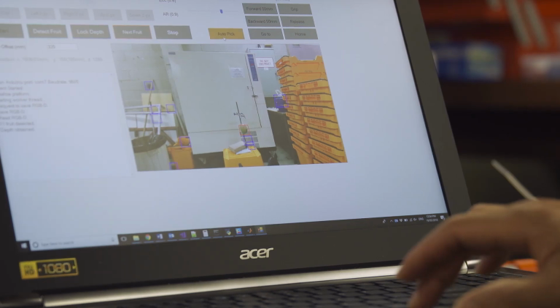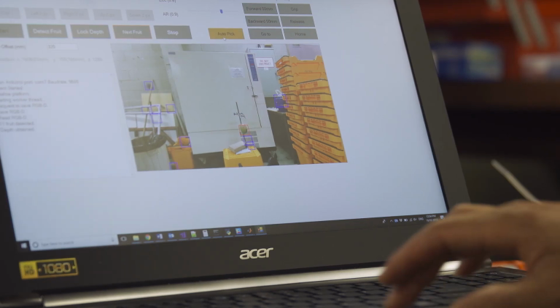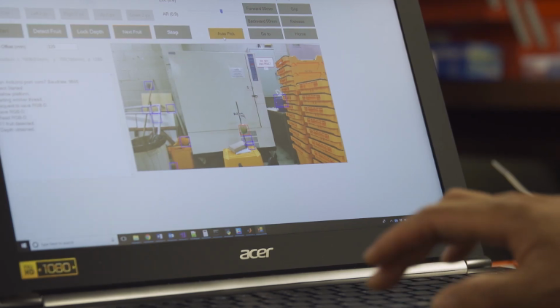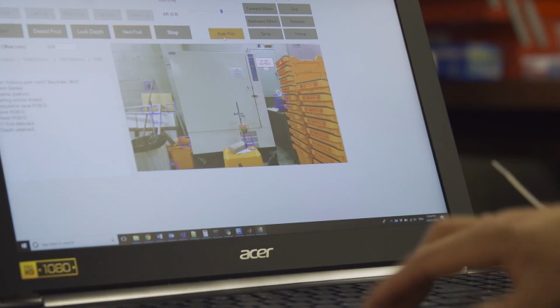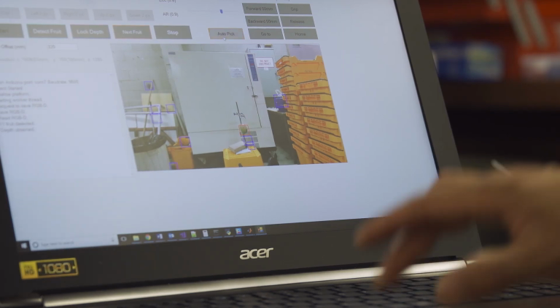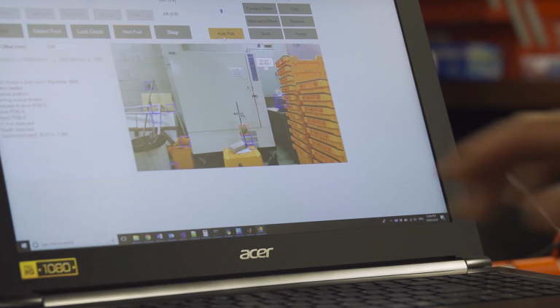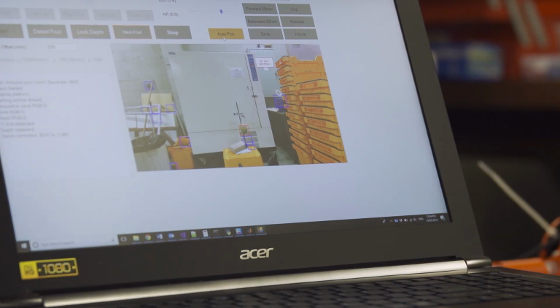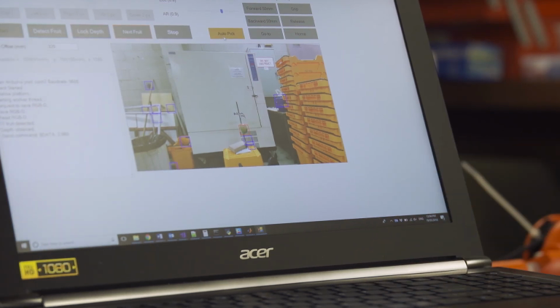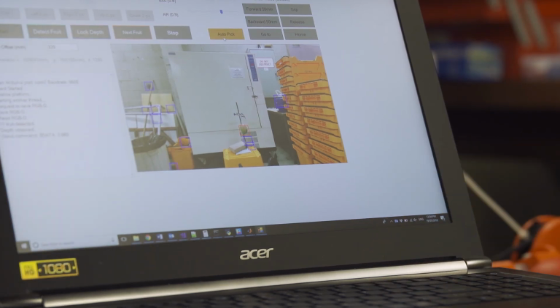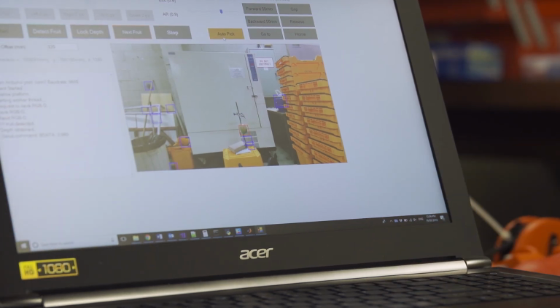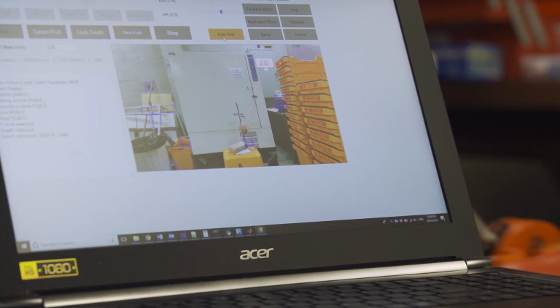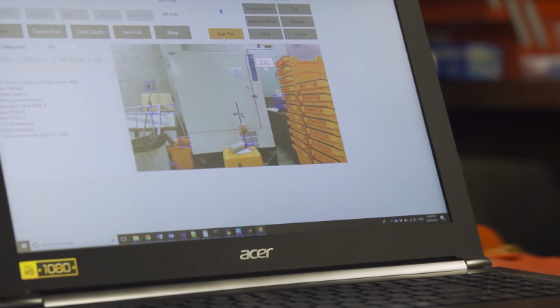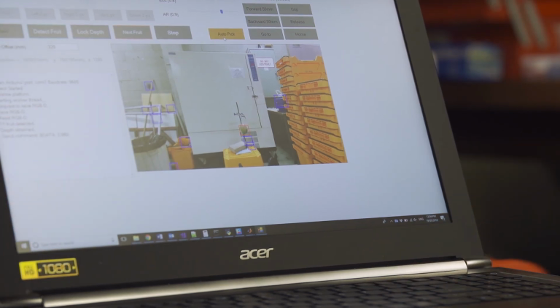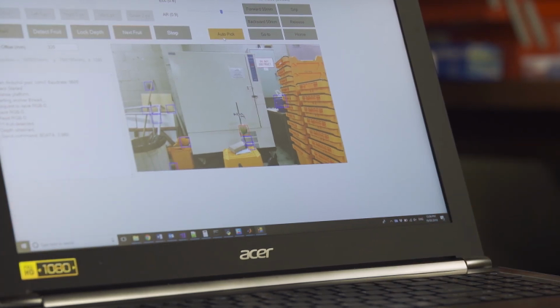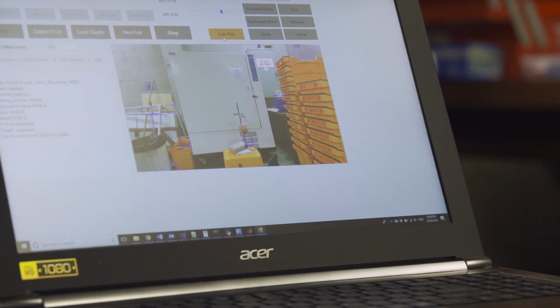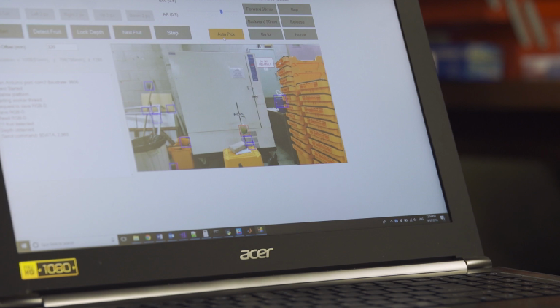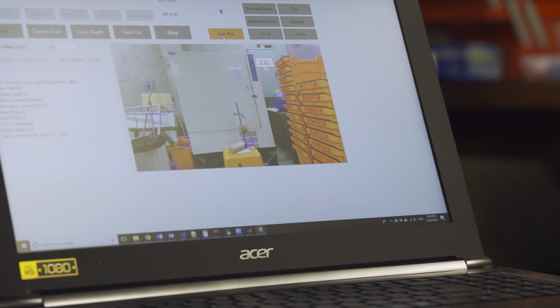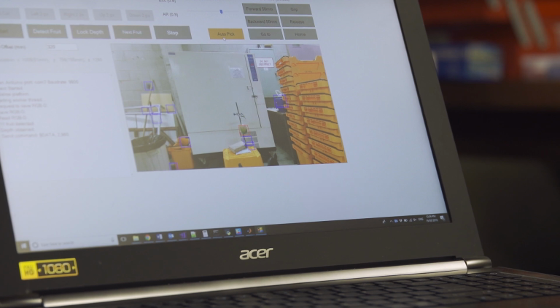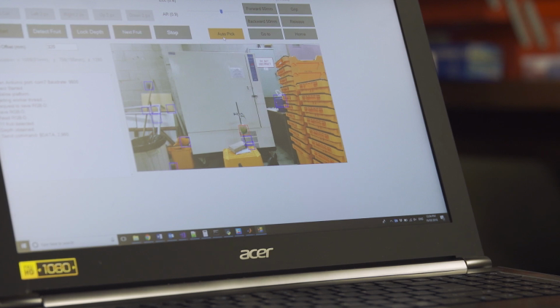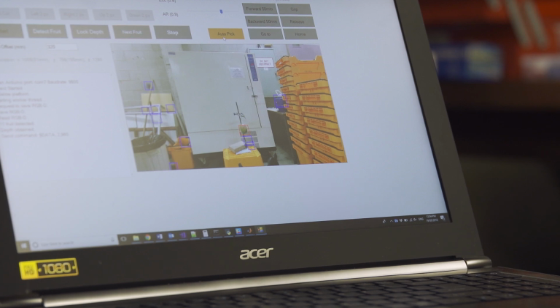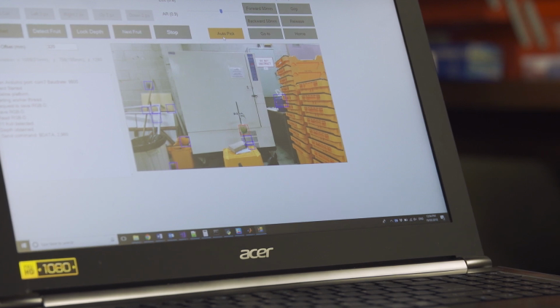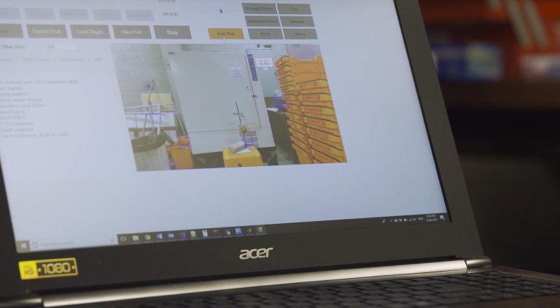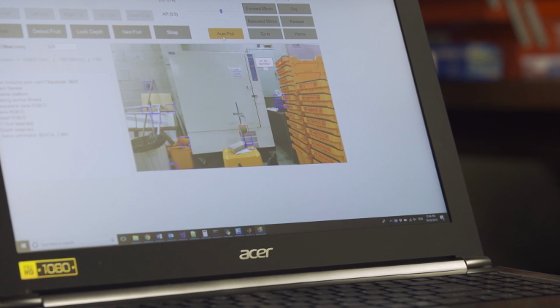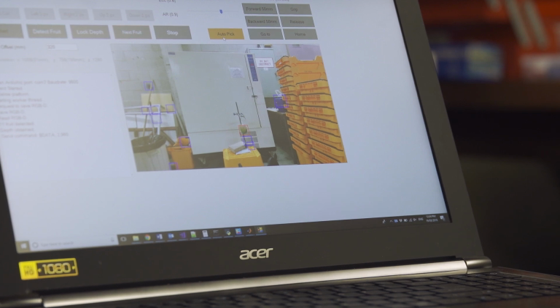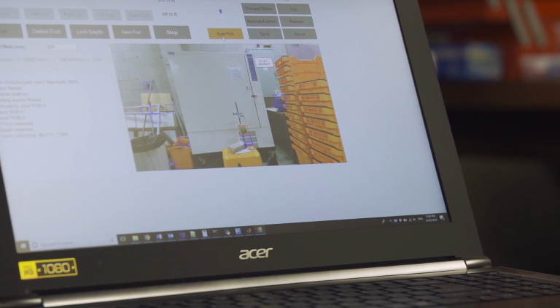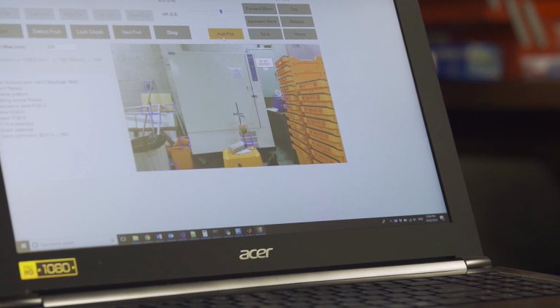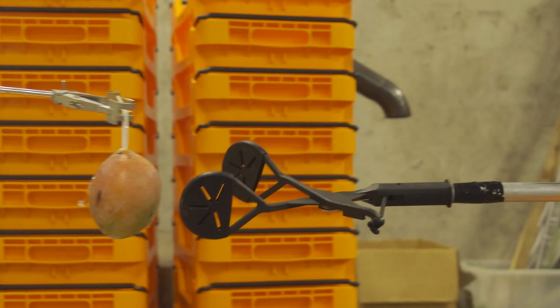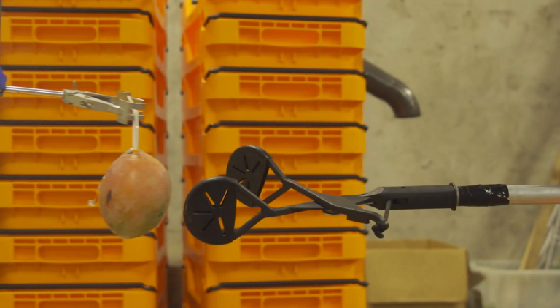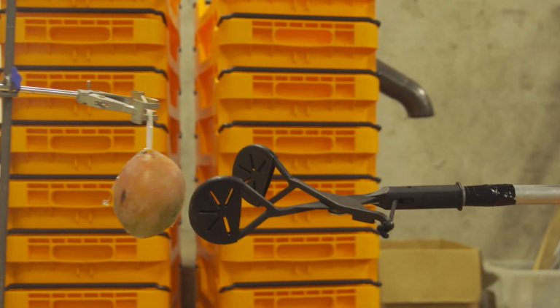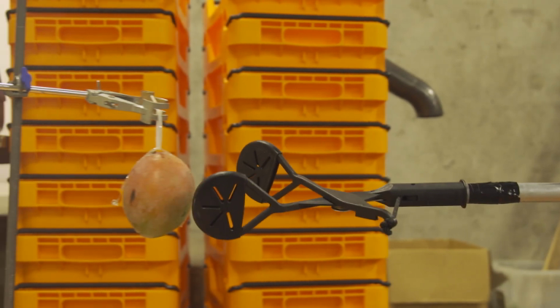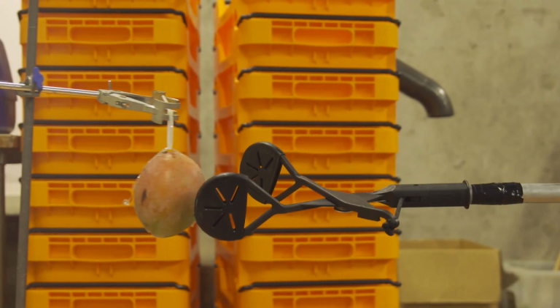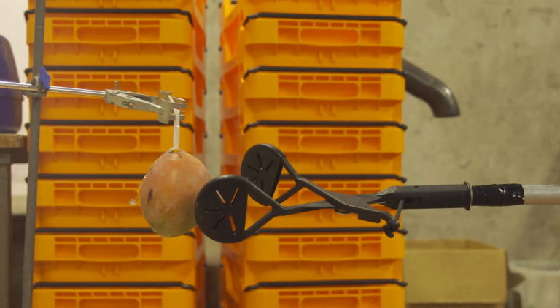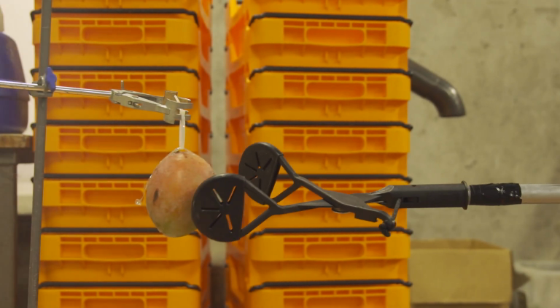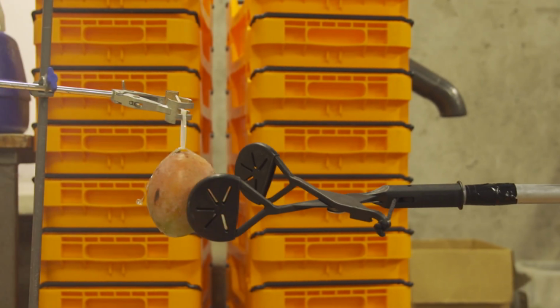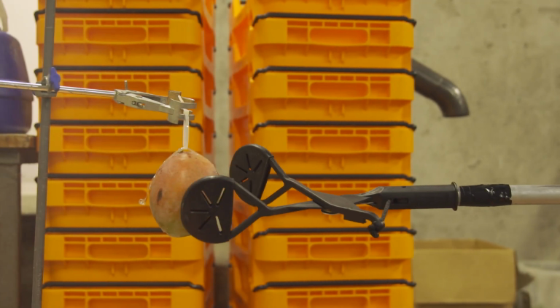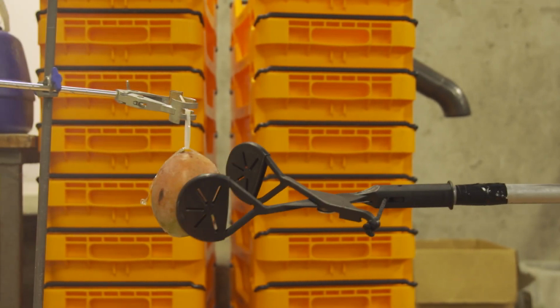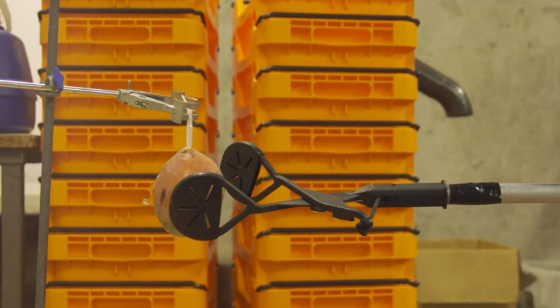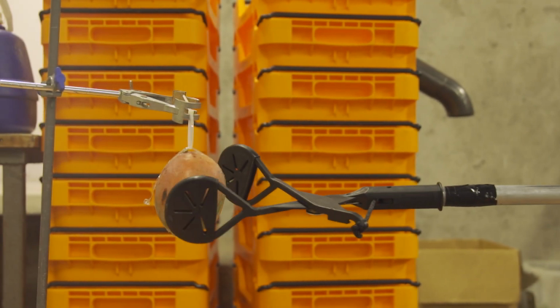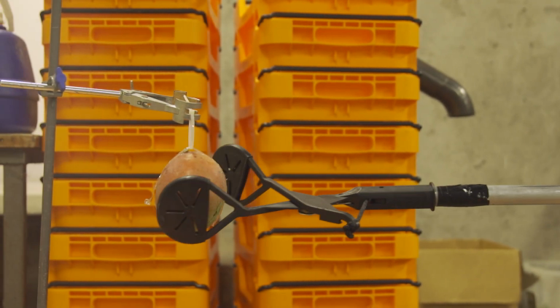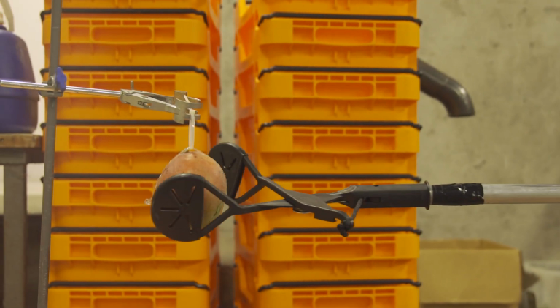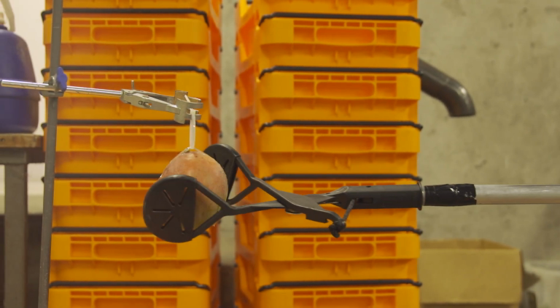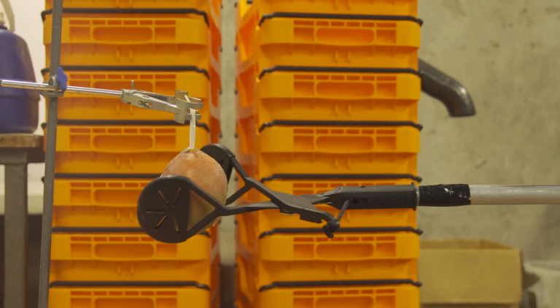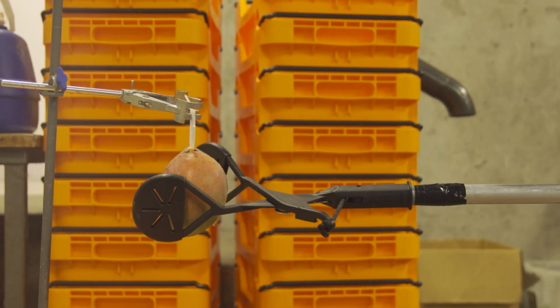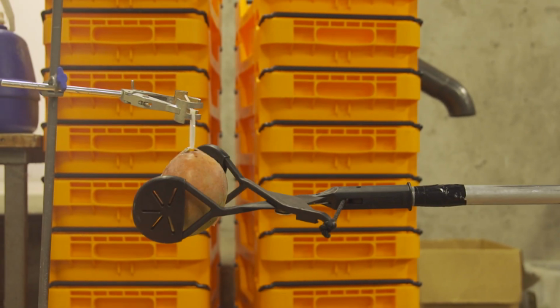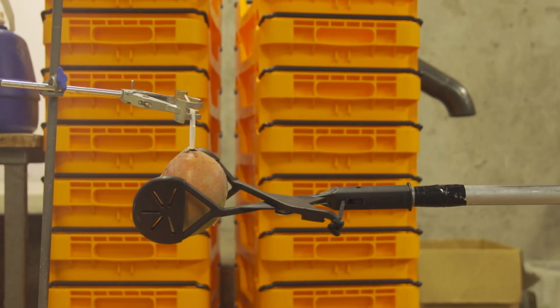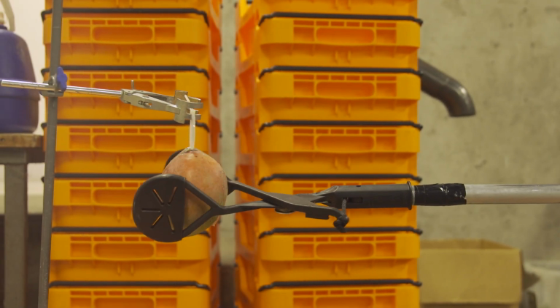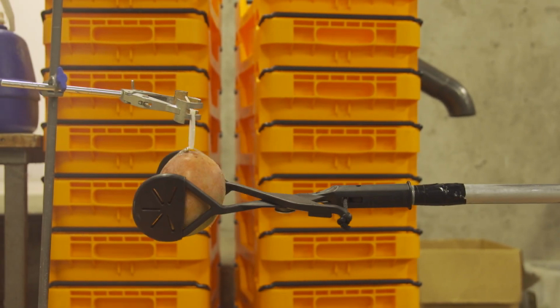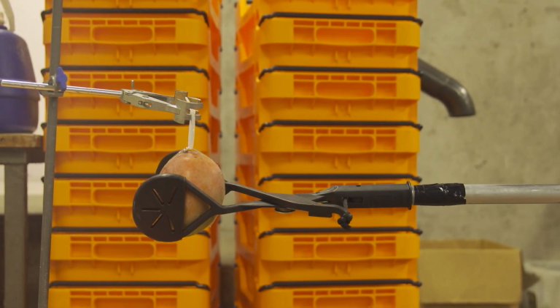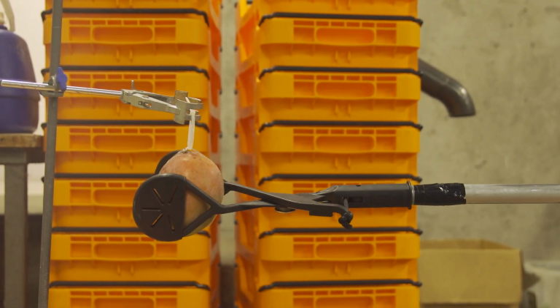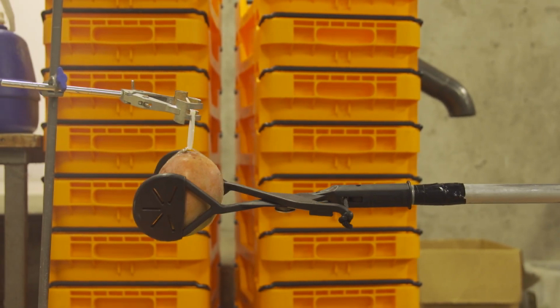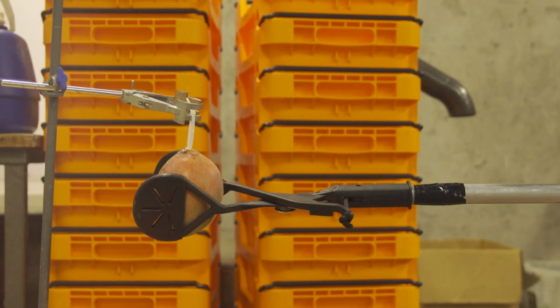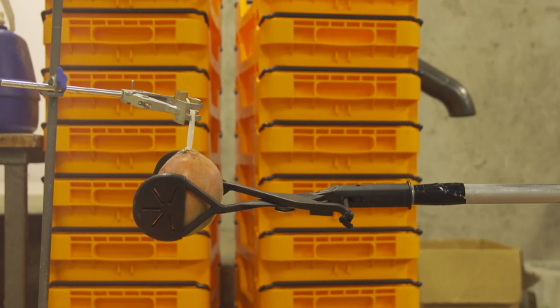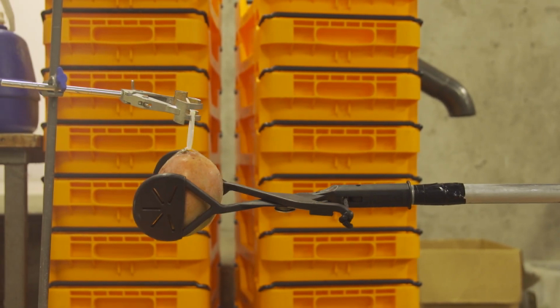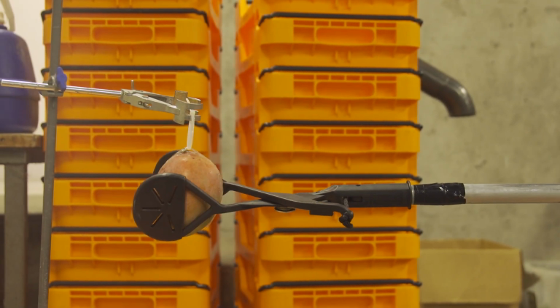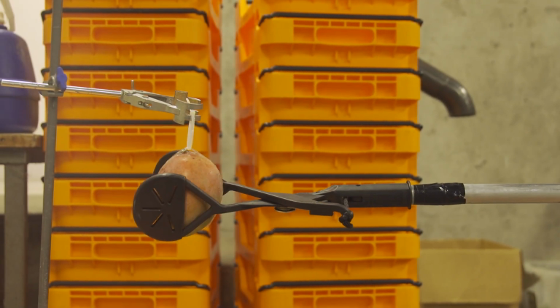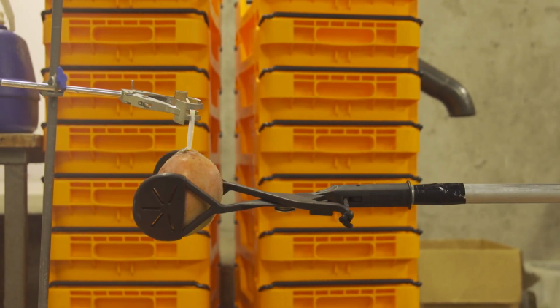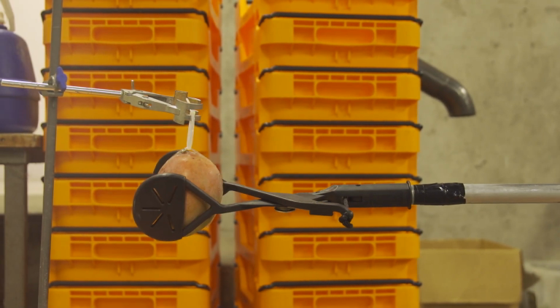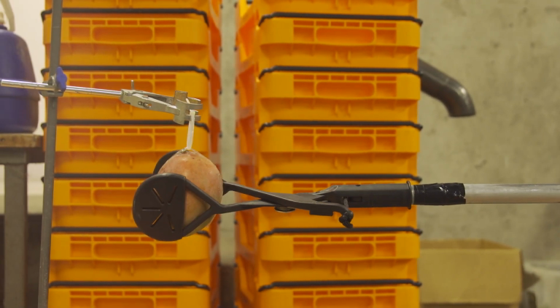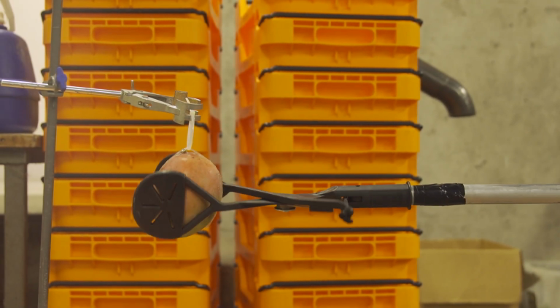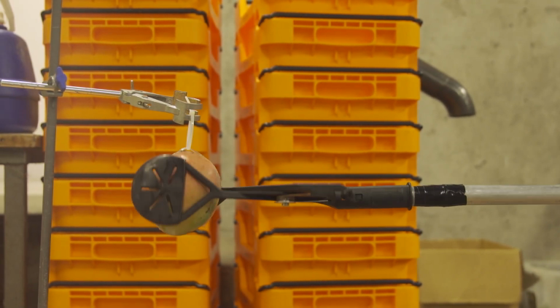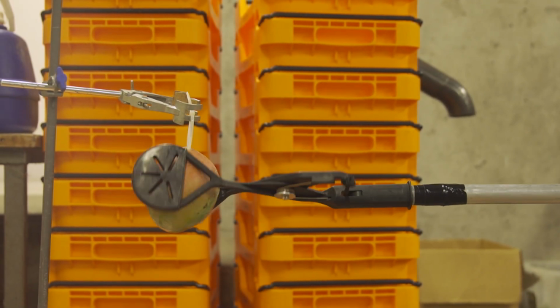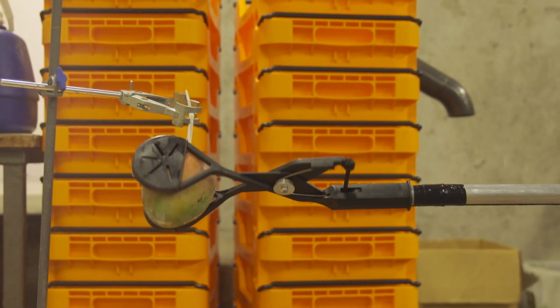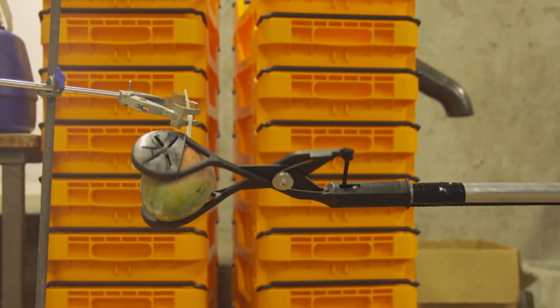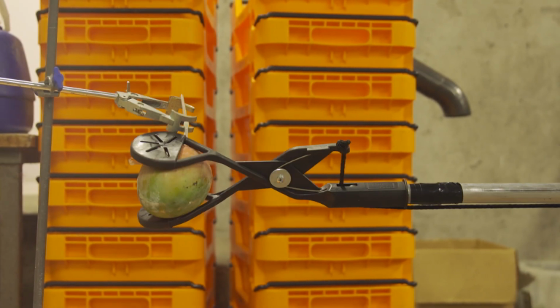The next step on from that, having seen the fruit, is to try and reach out to pick the fruit — to automate the harvest.